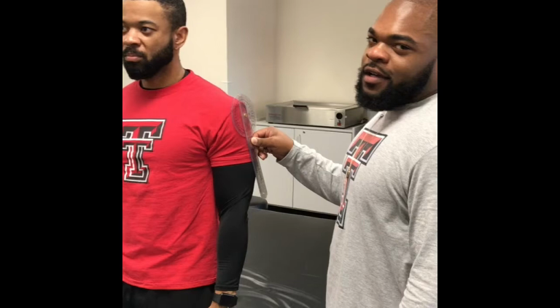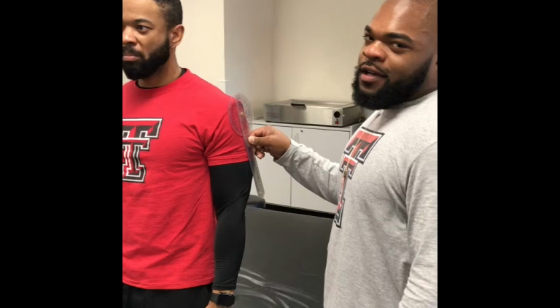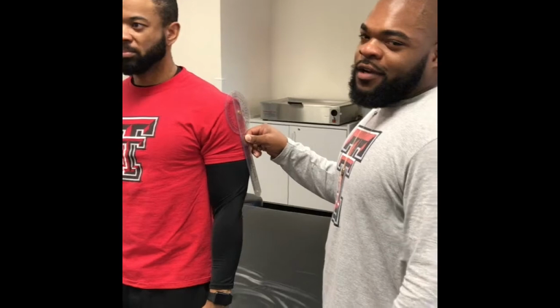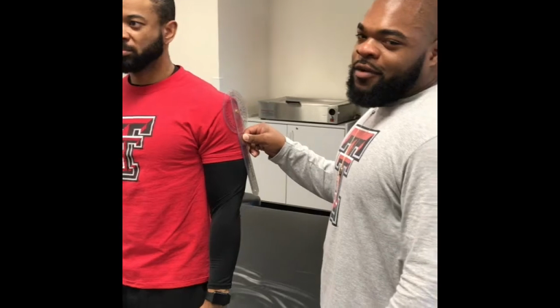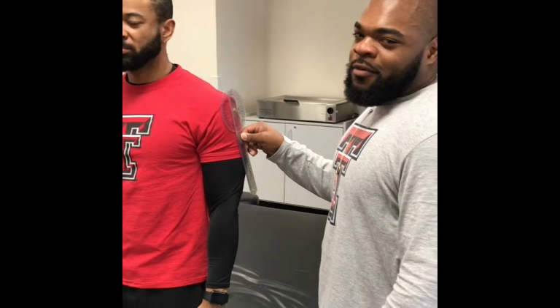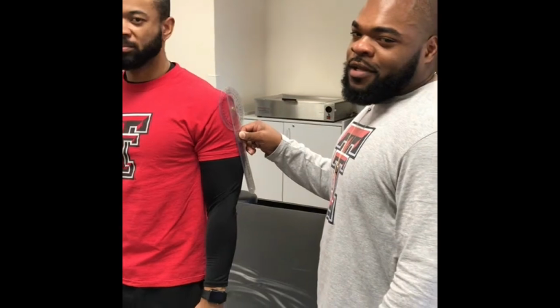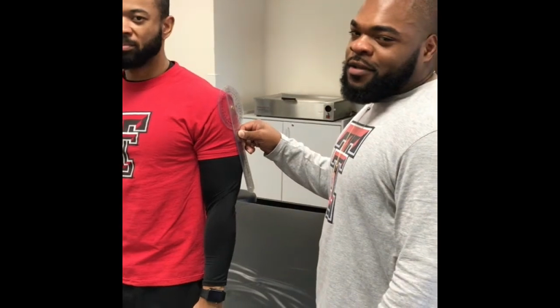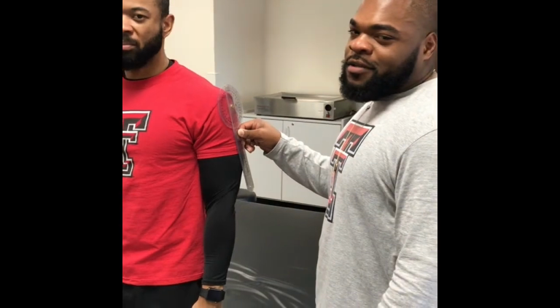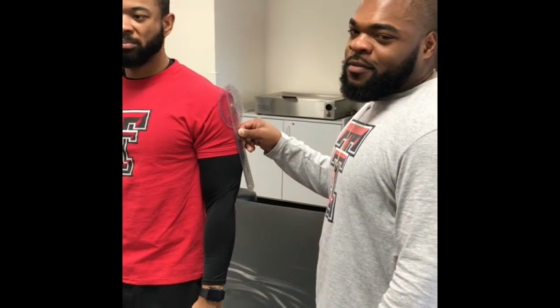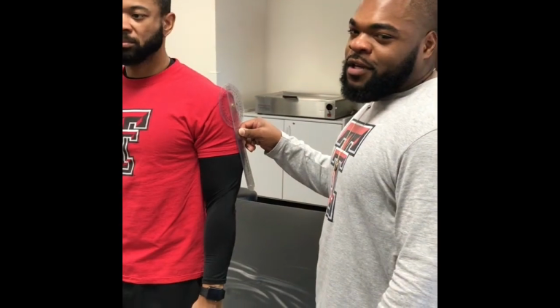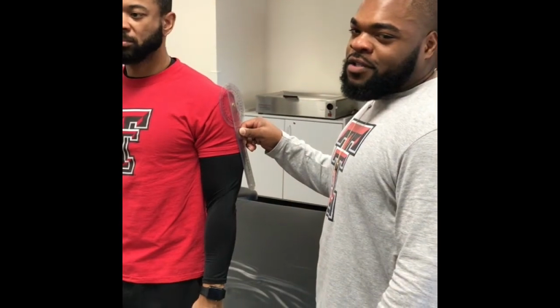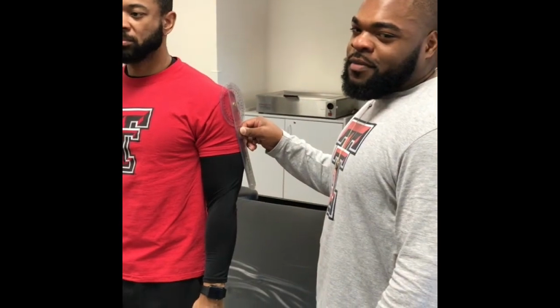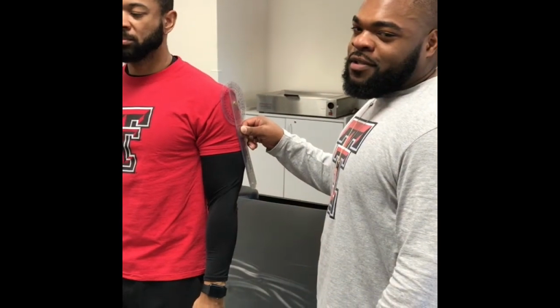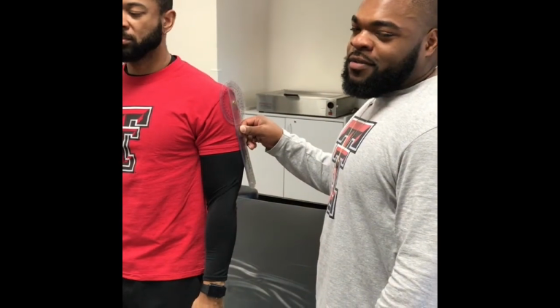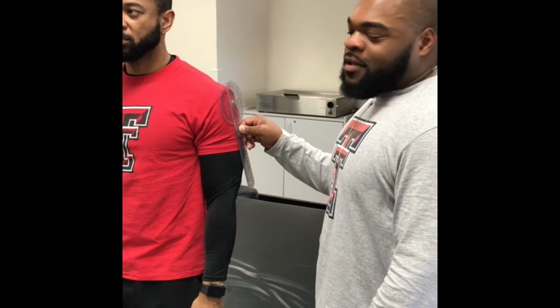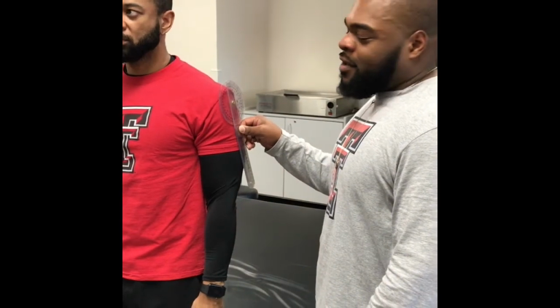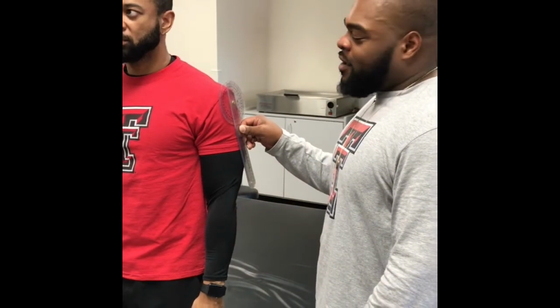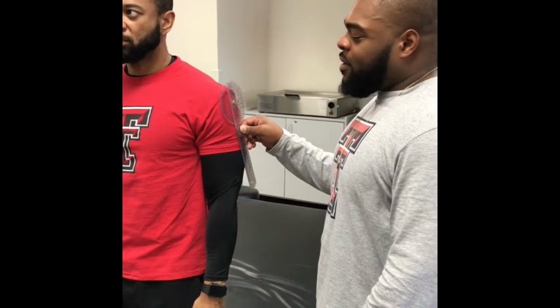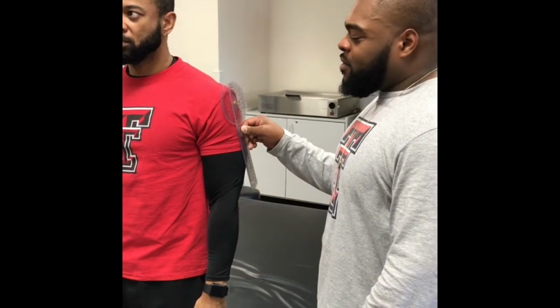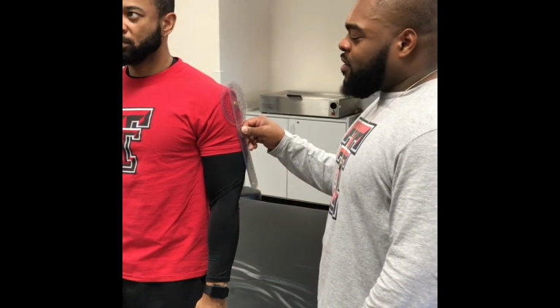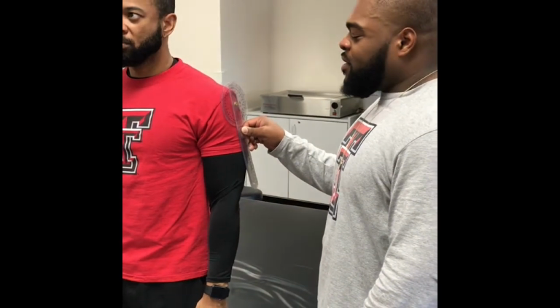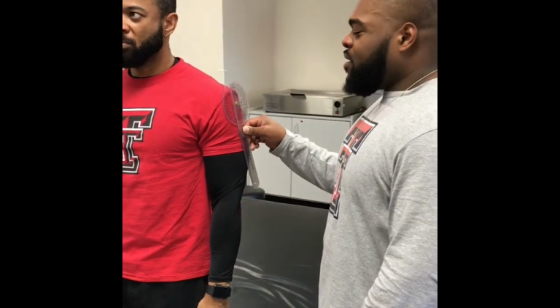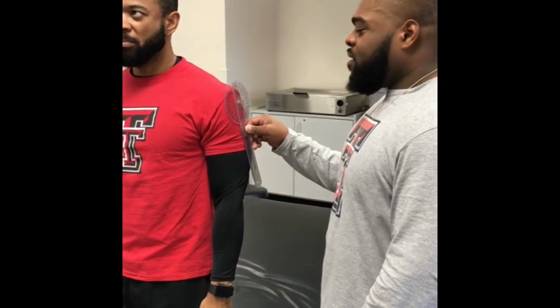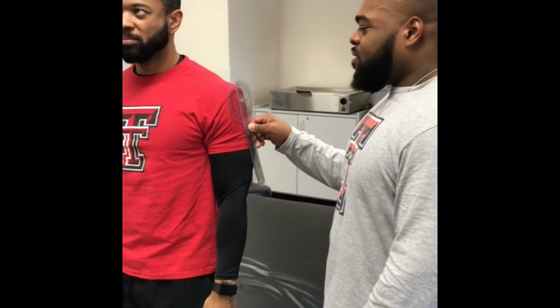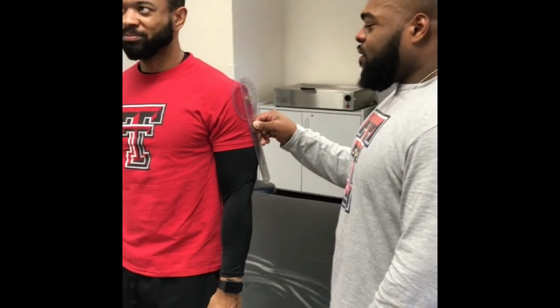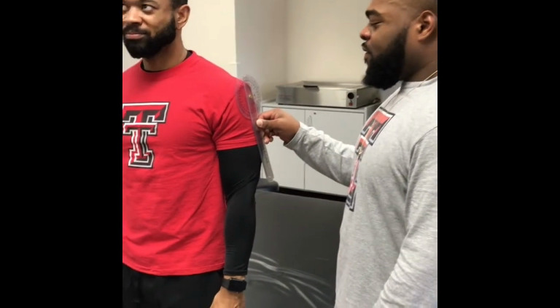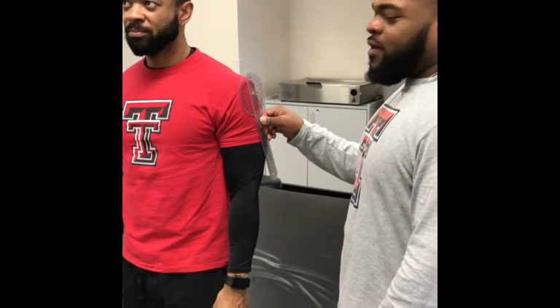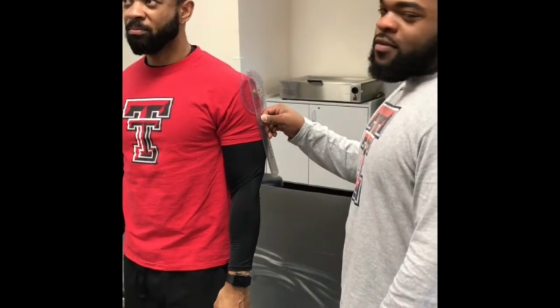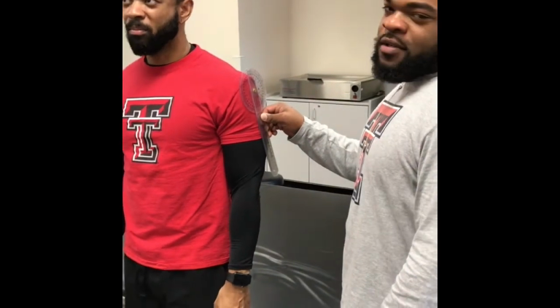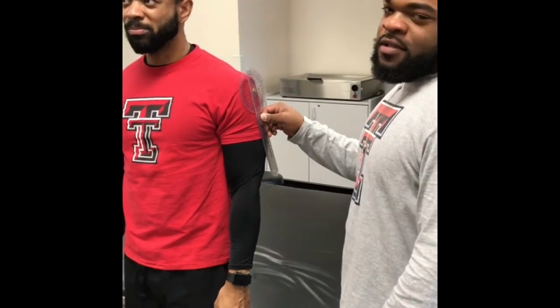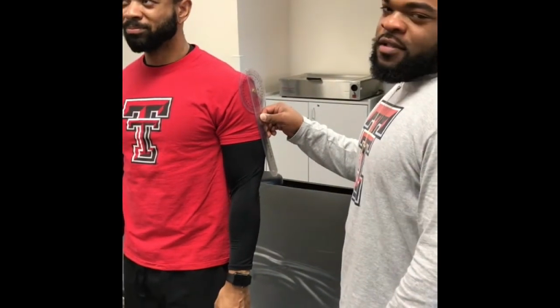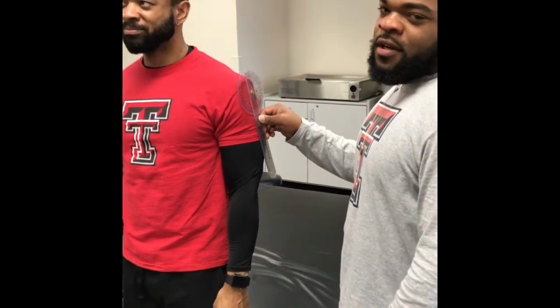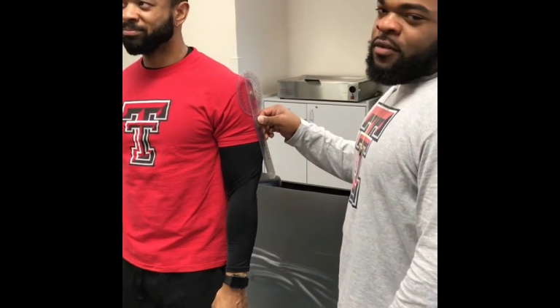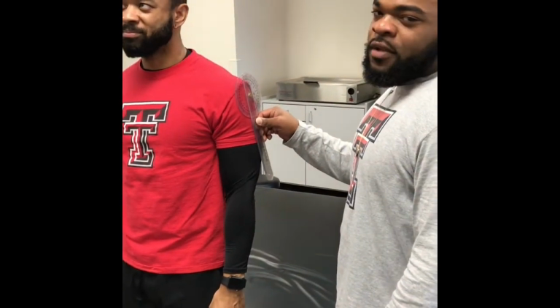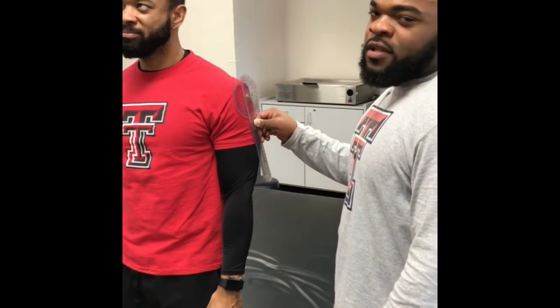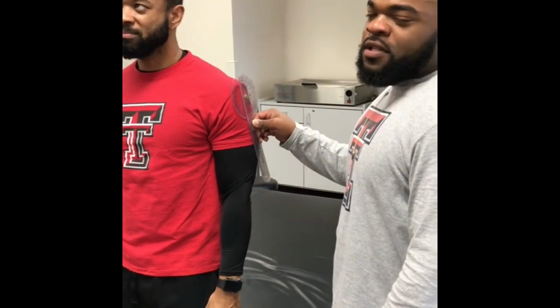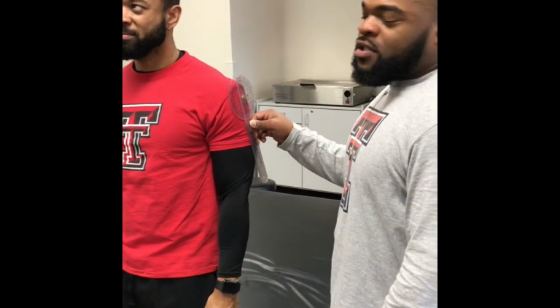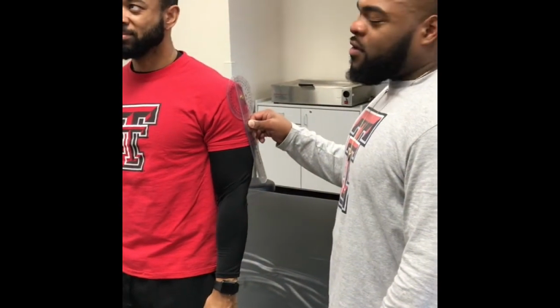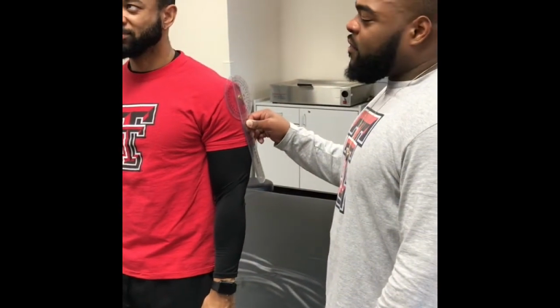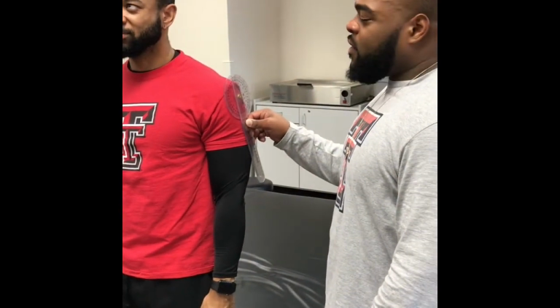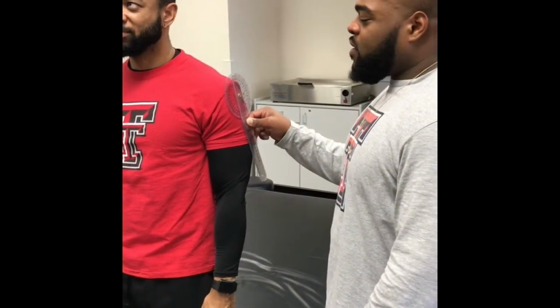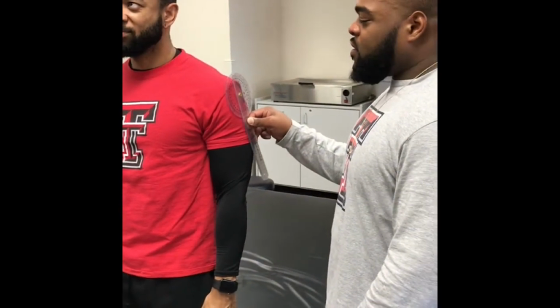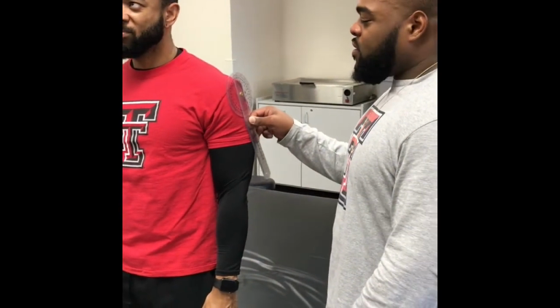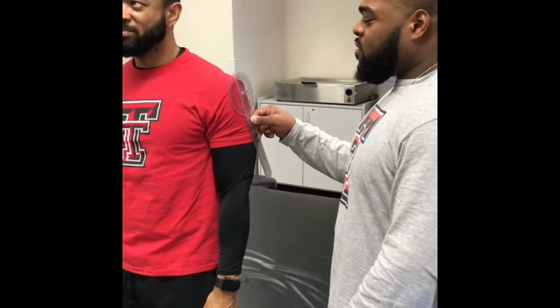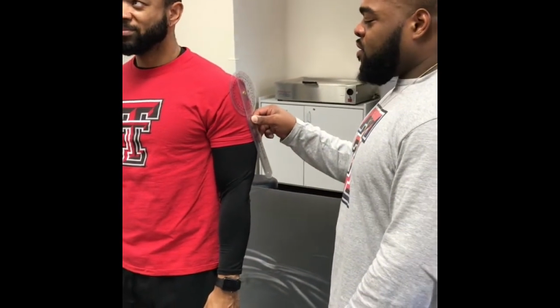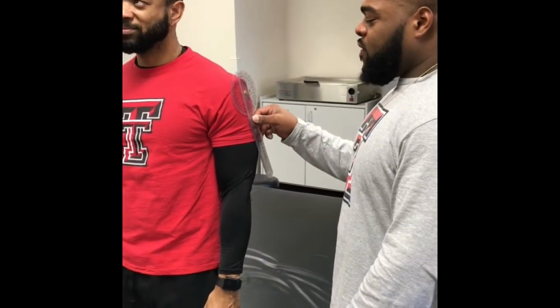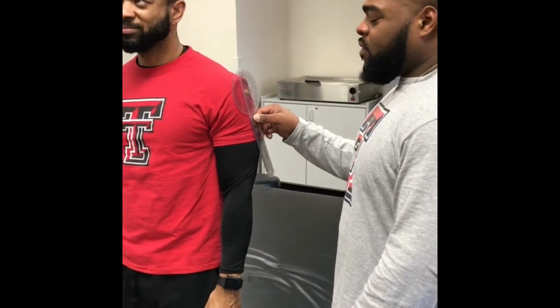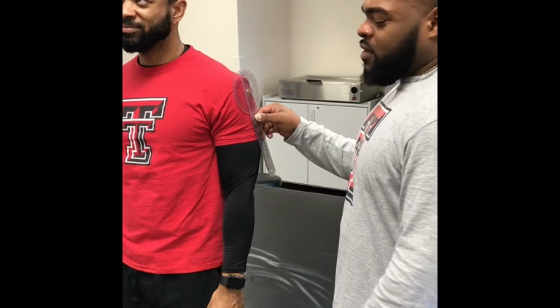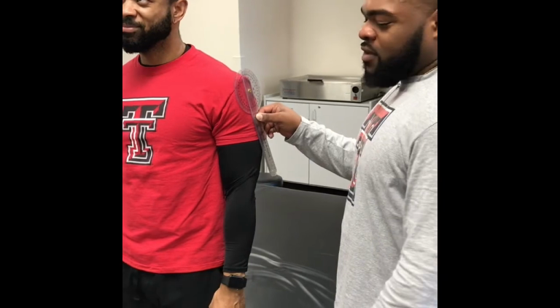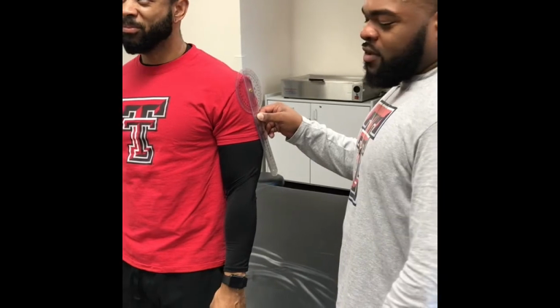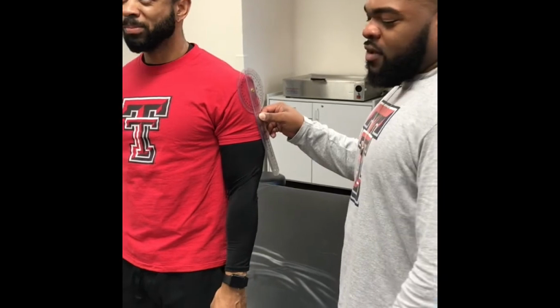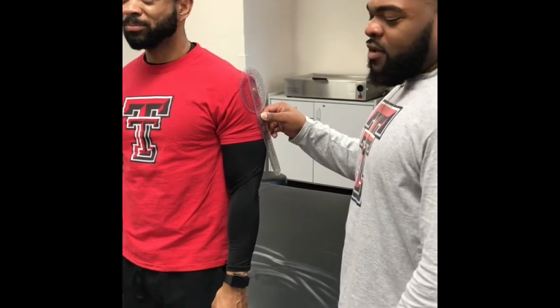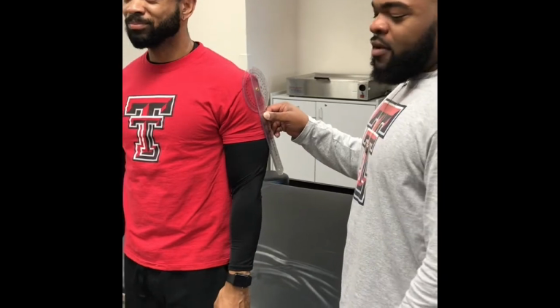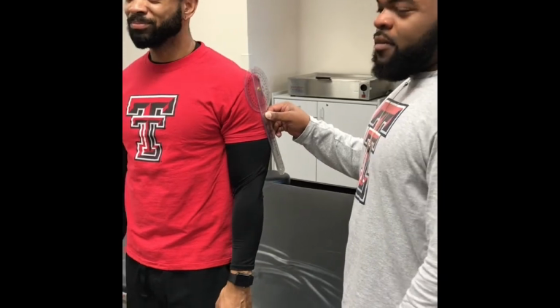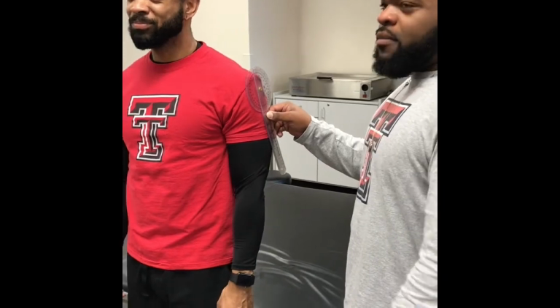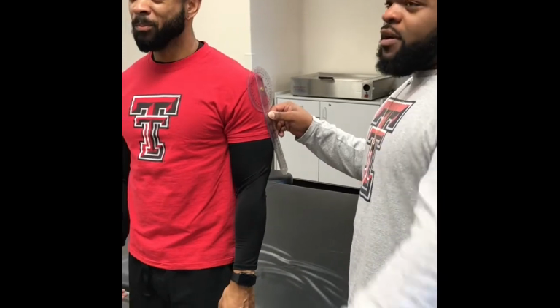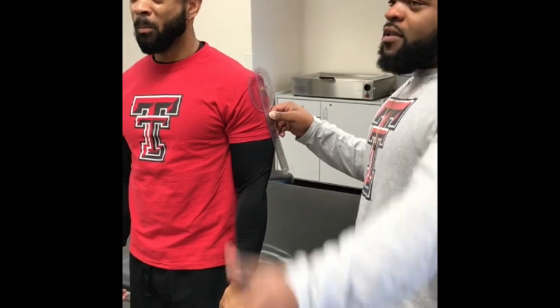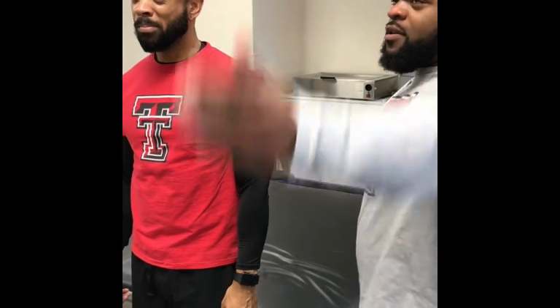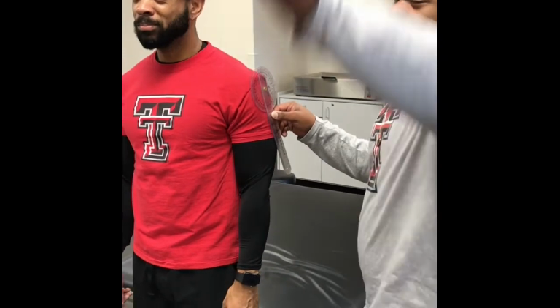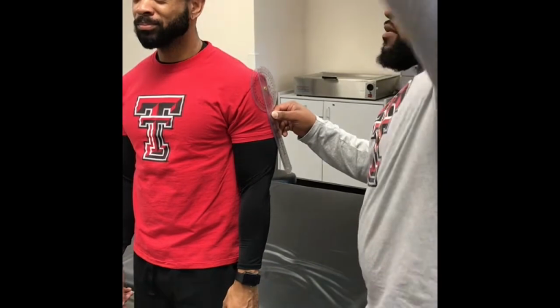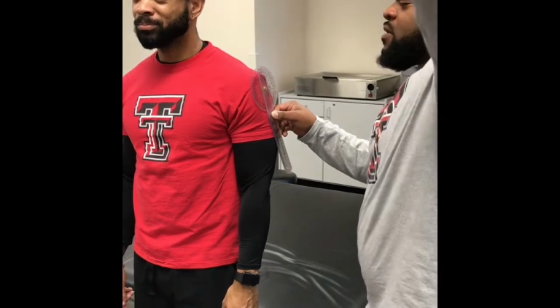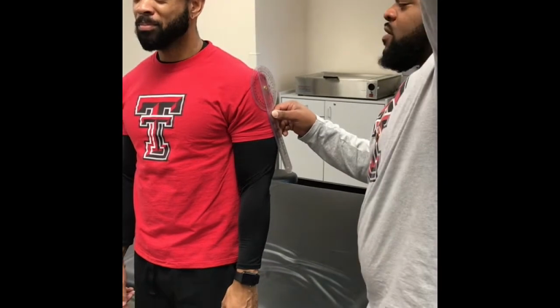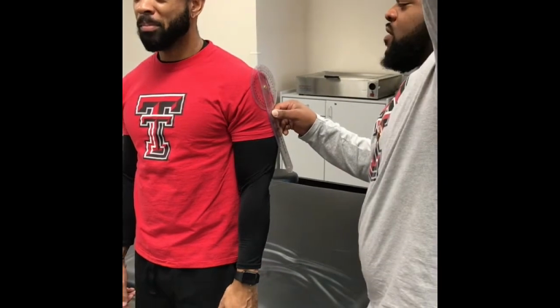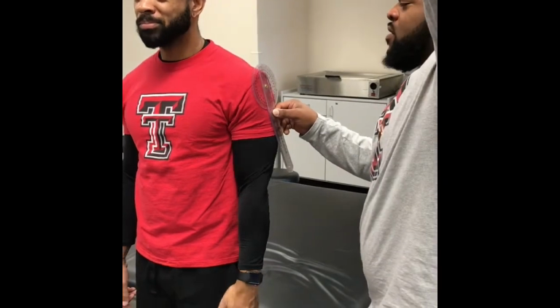Hey, we're about to do some range of motion with the goniometry. First we're going to start off with shoulder flexion, so if you would sir, bring your thumb up to the ceiling.